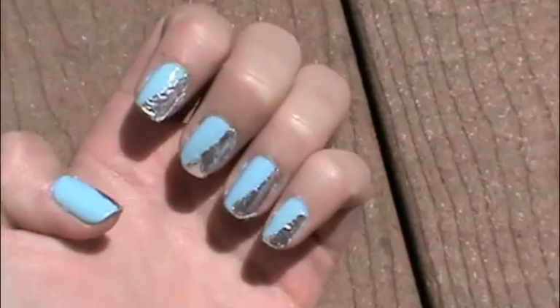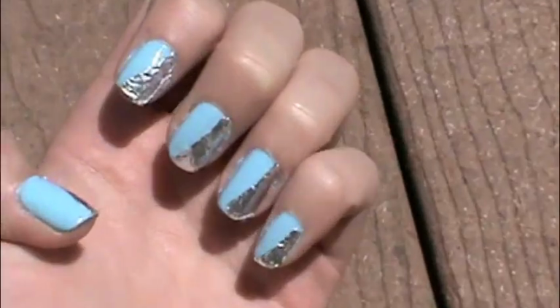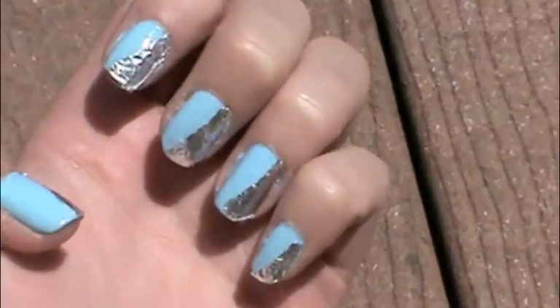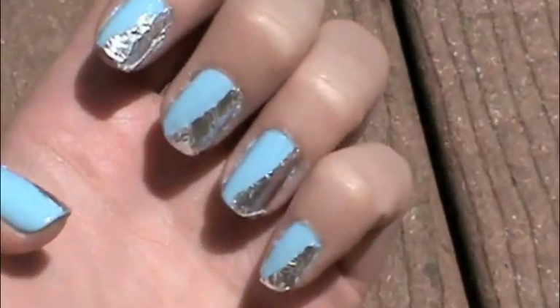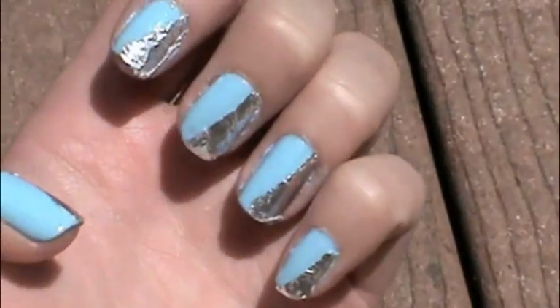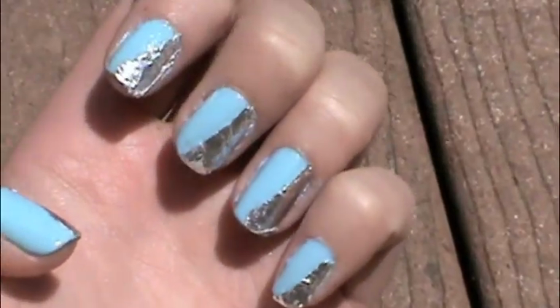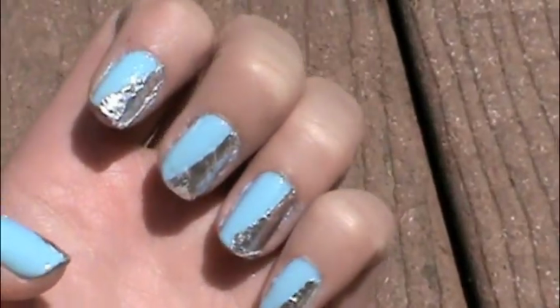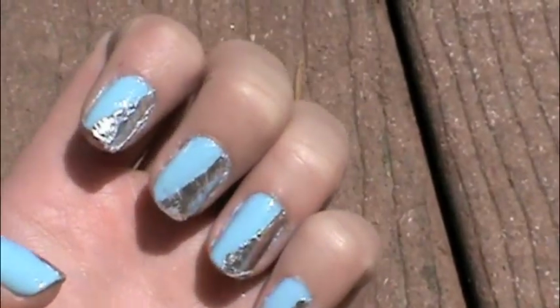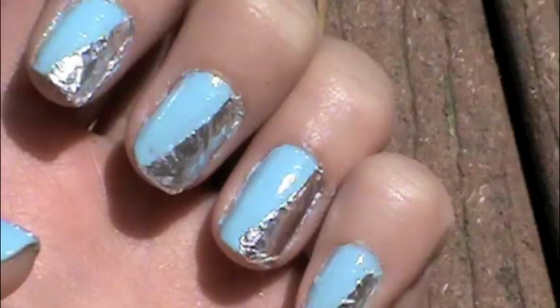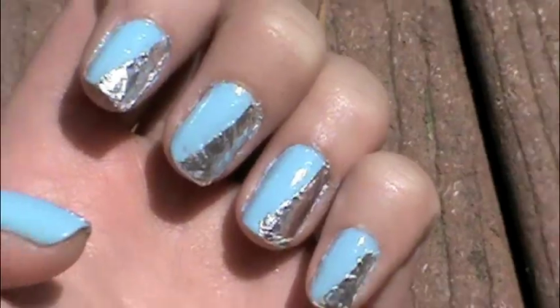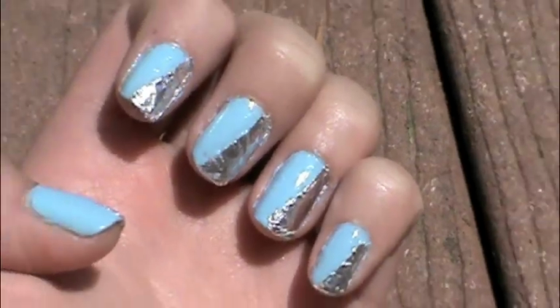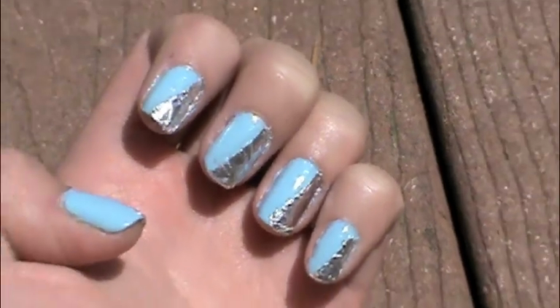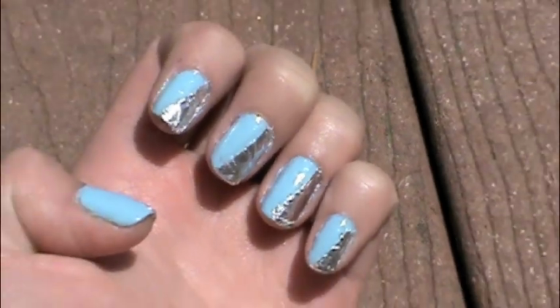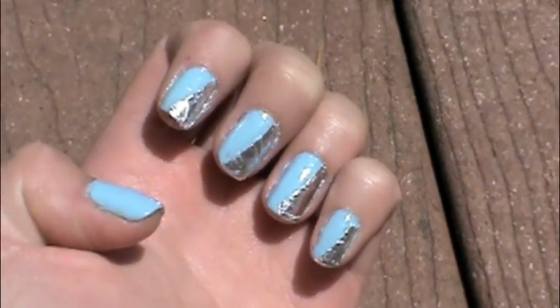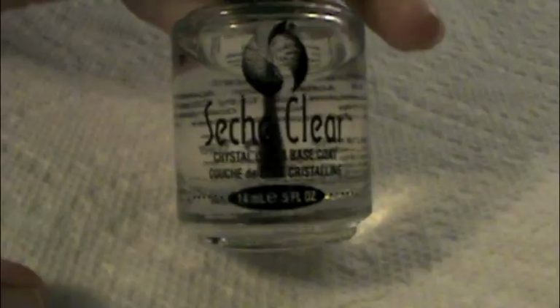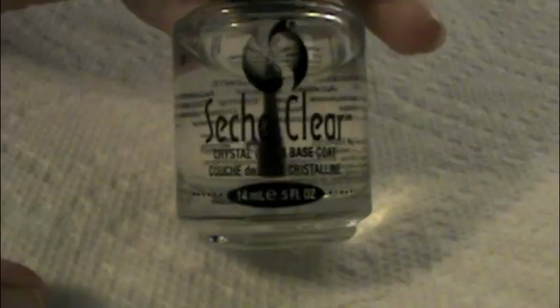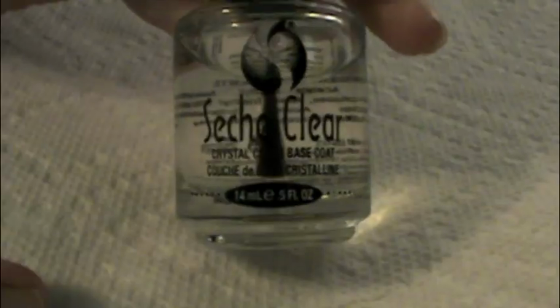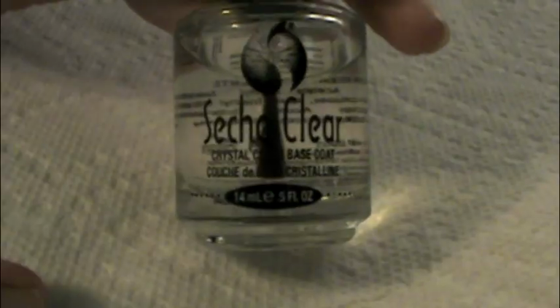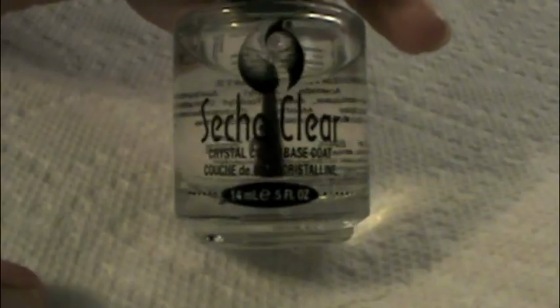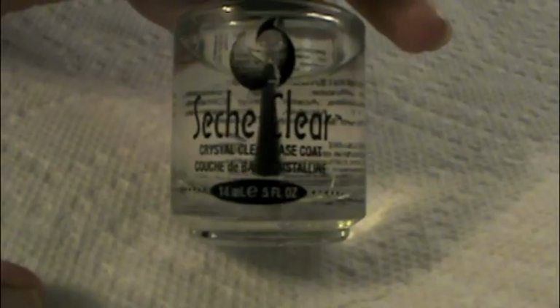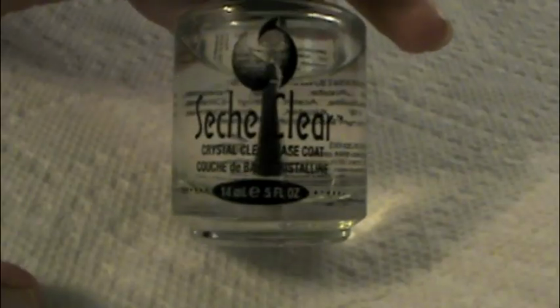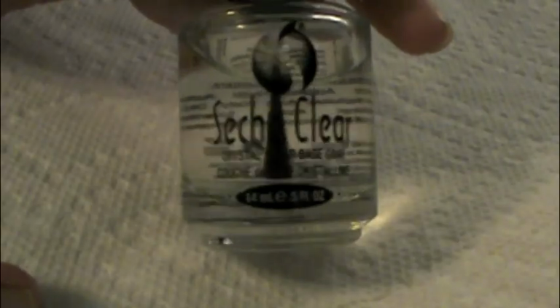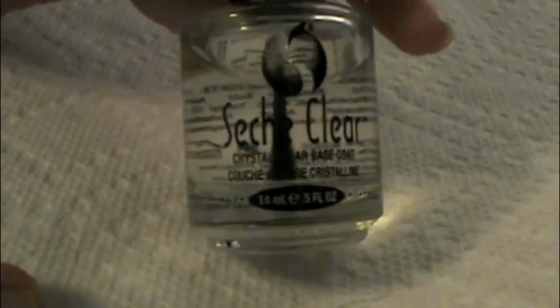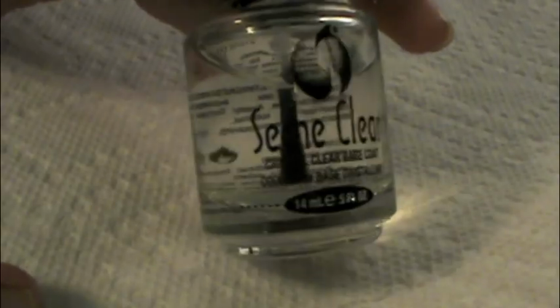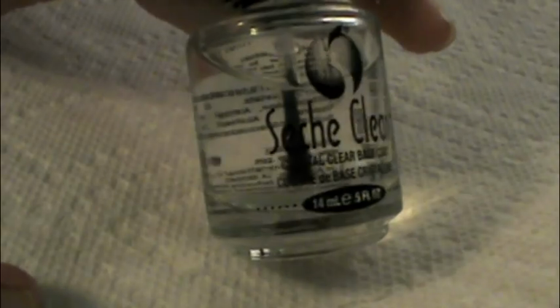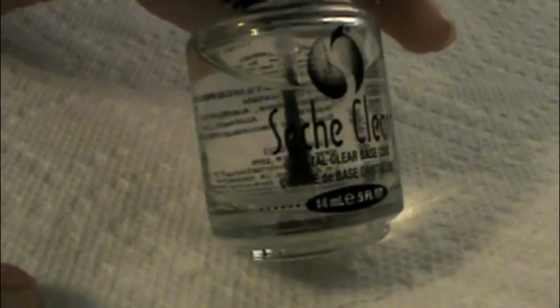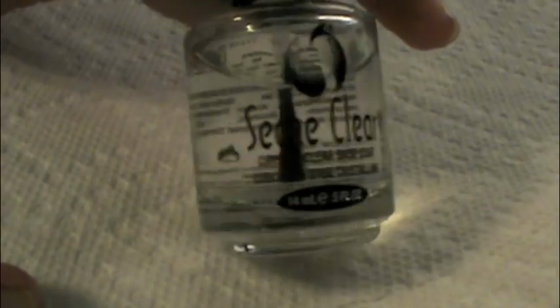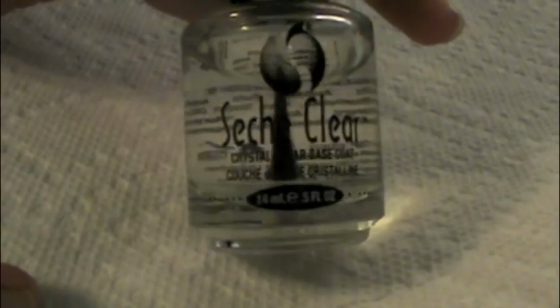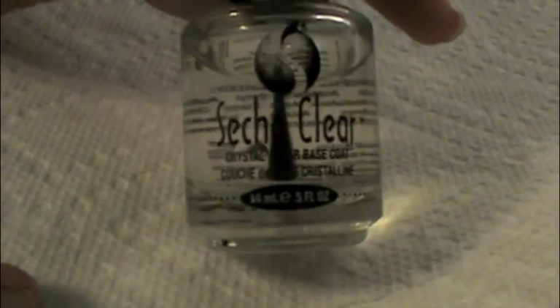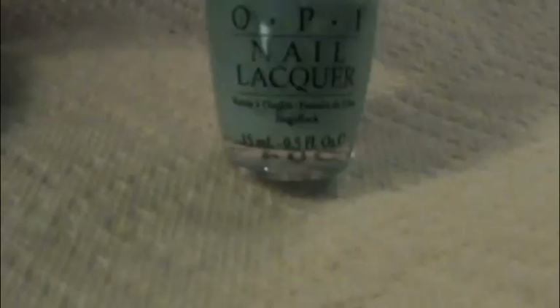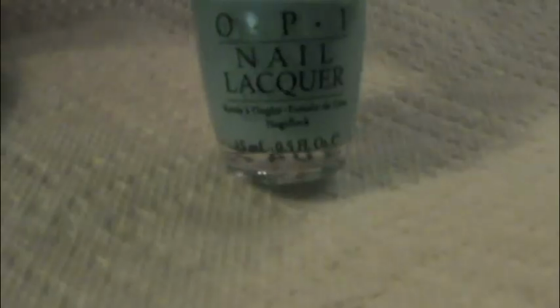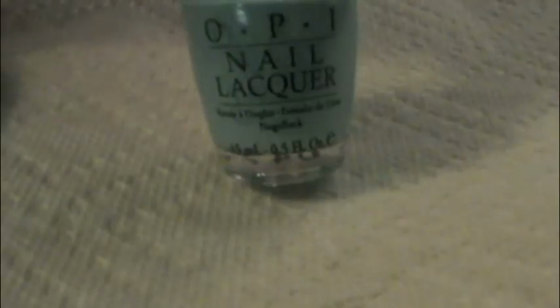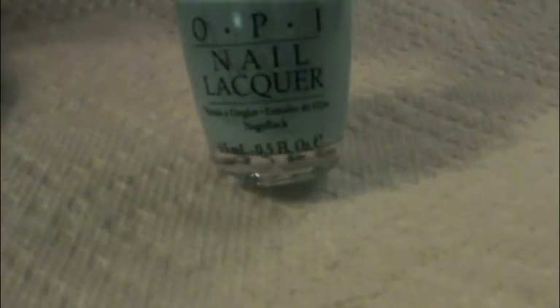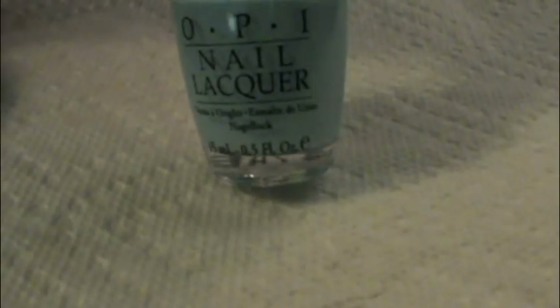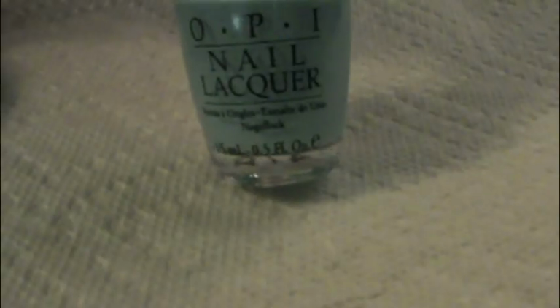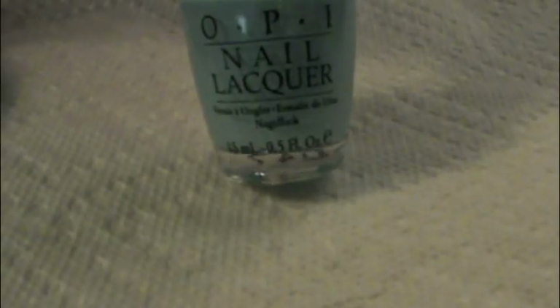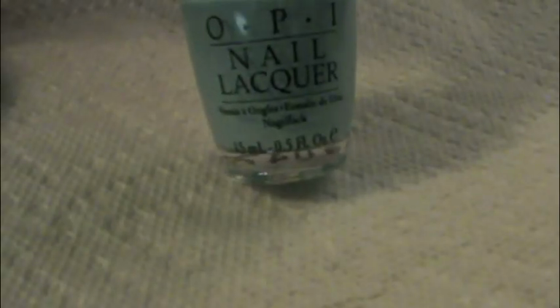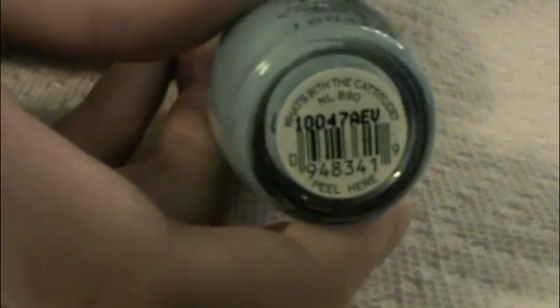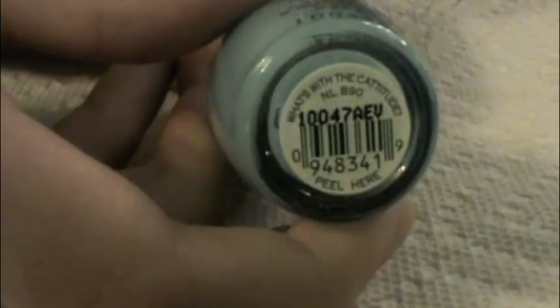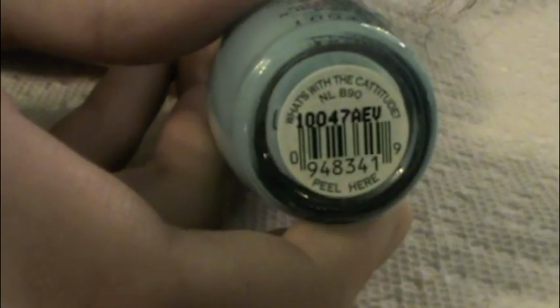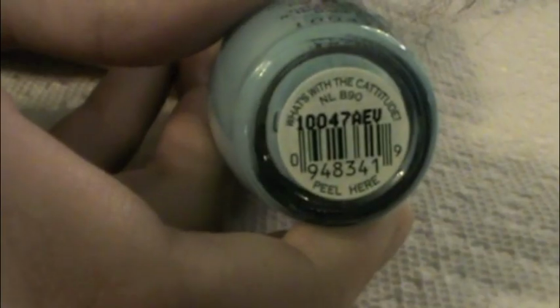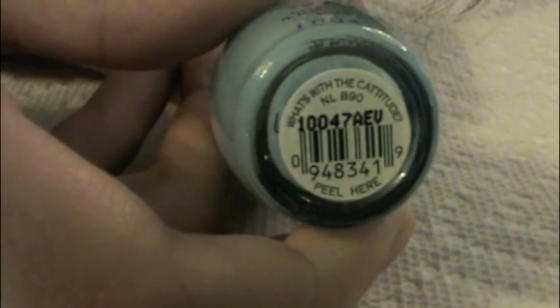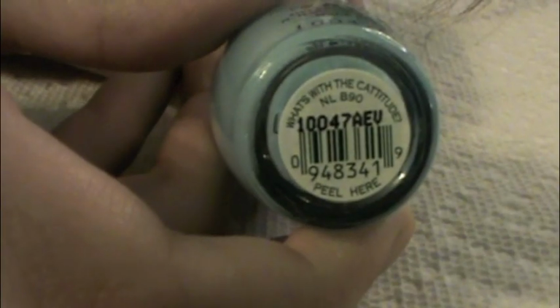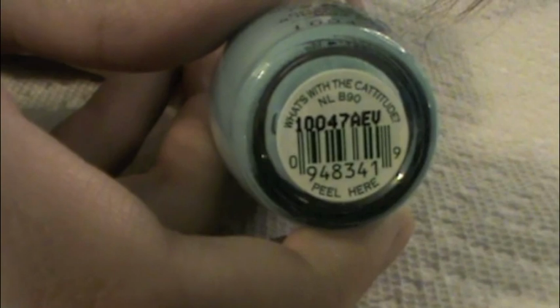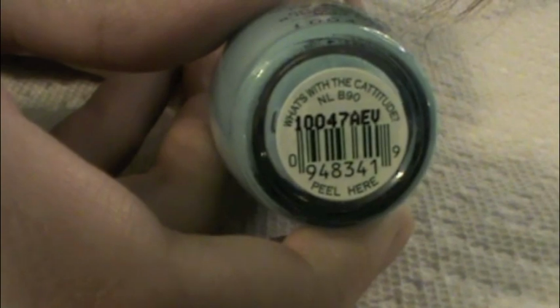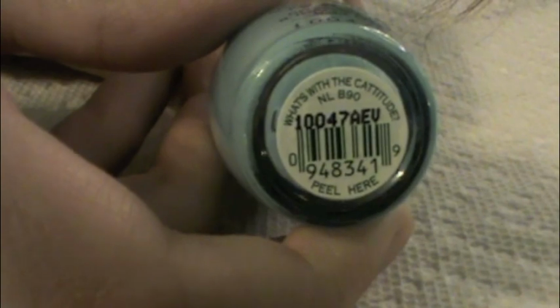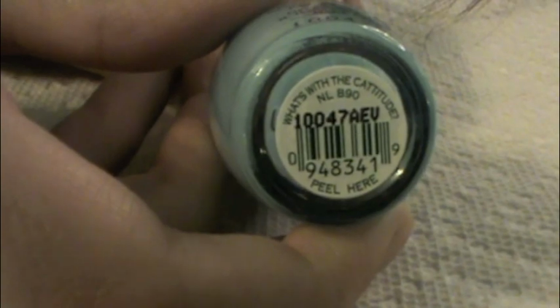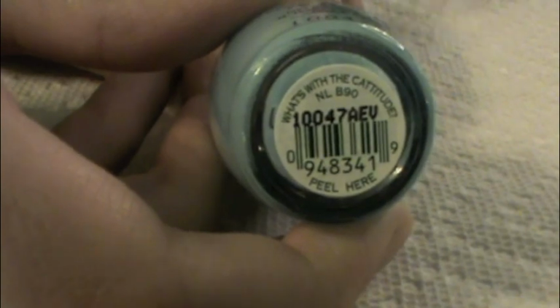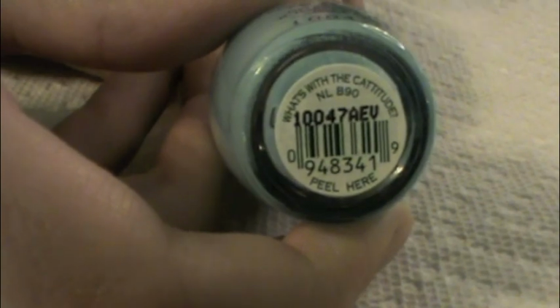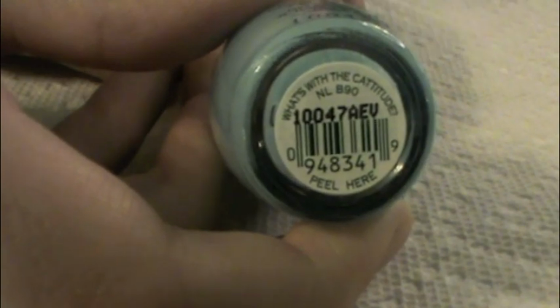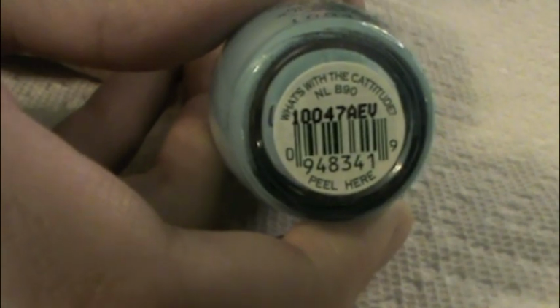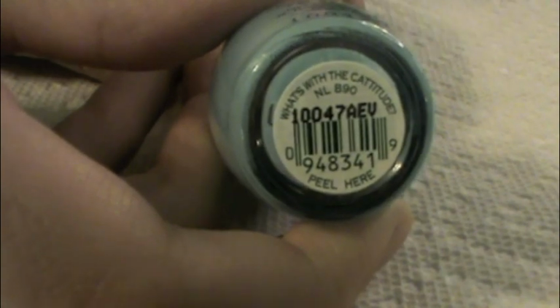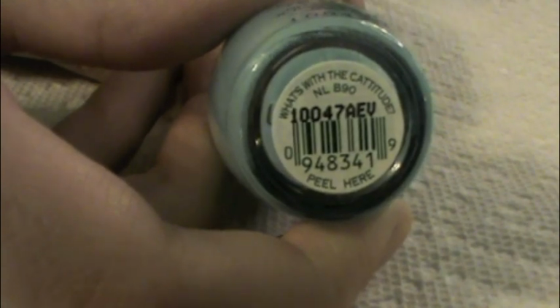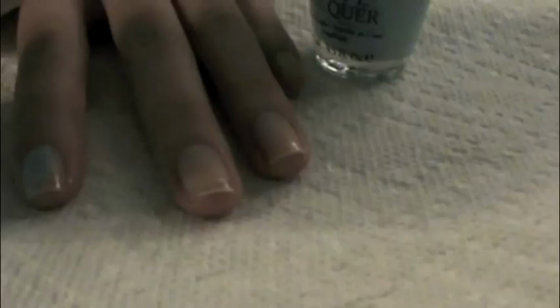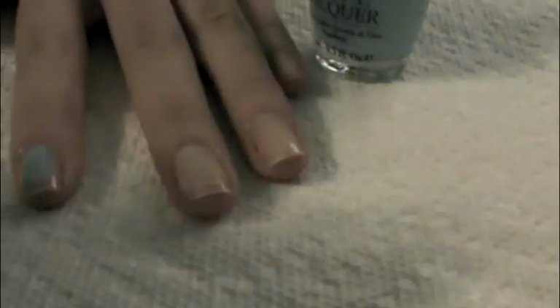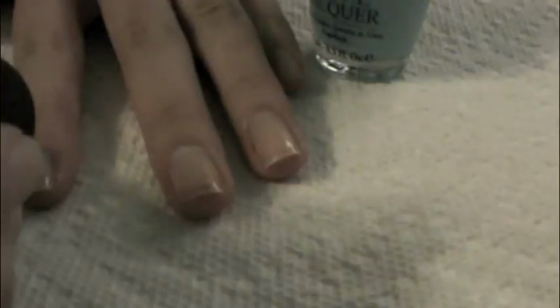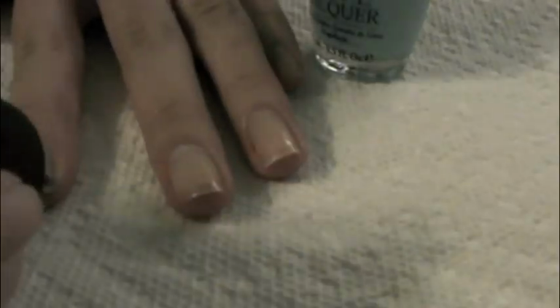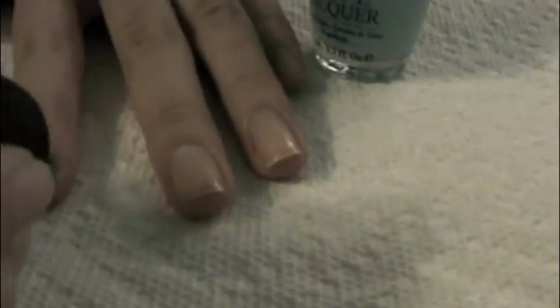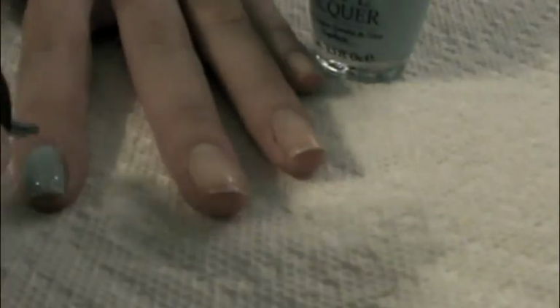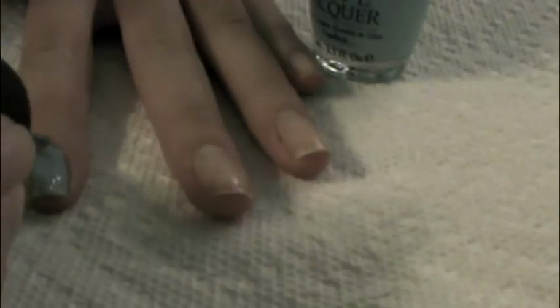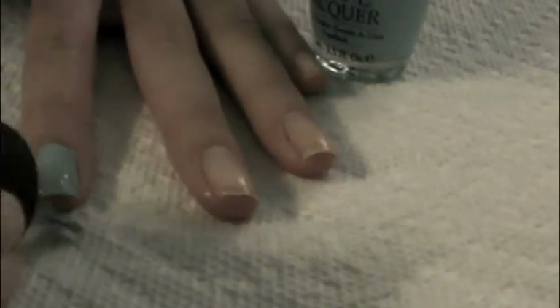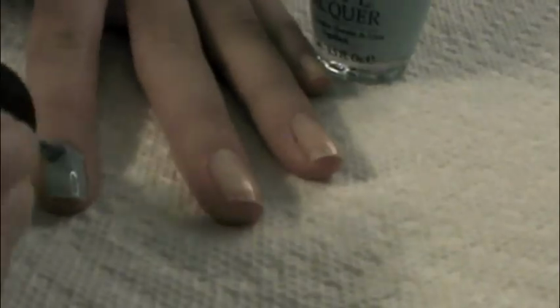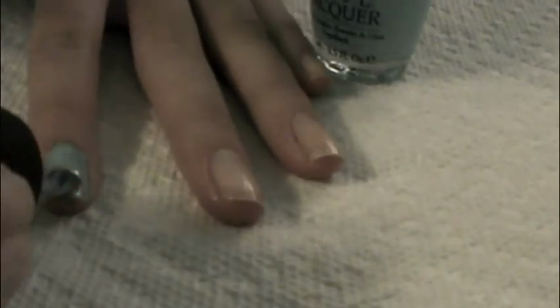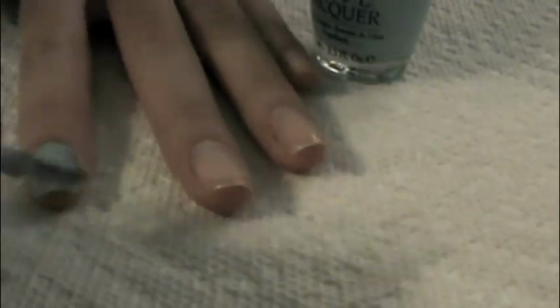Here are the nails we're going to be doing. Start off with your favorite base coat and then I'm applying OPI's What's With a Catitude to all of my nails.